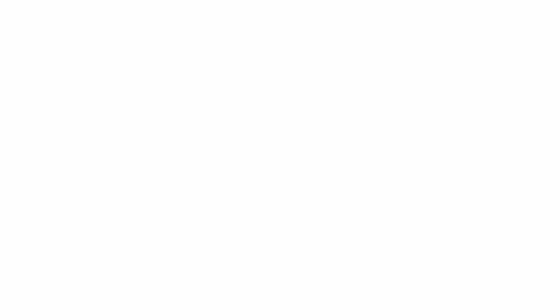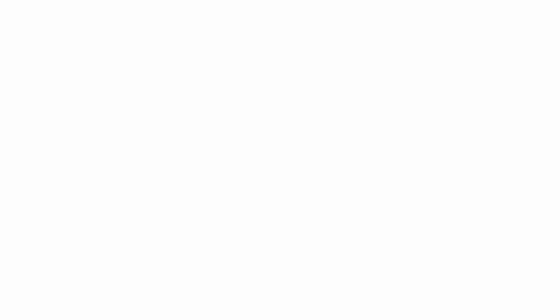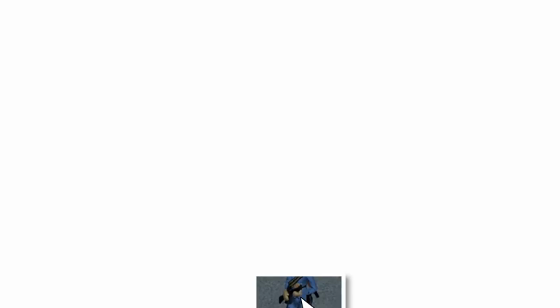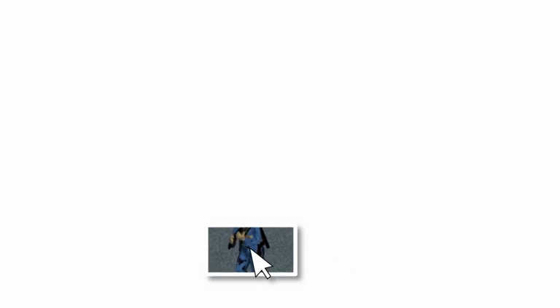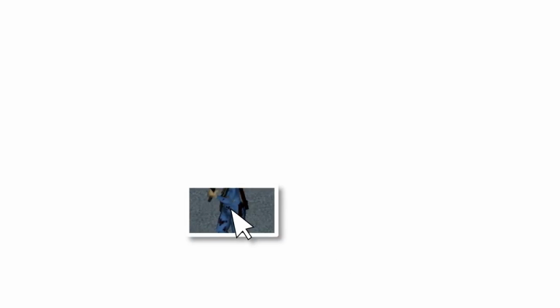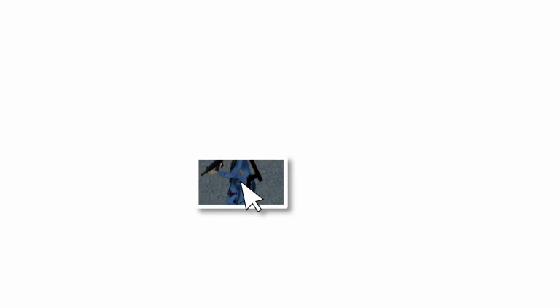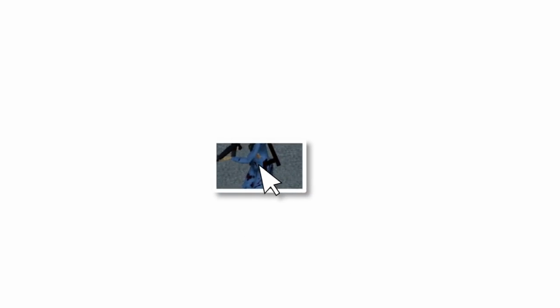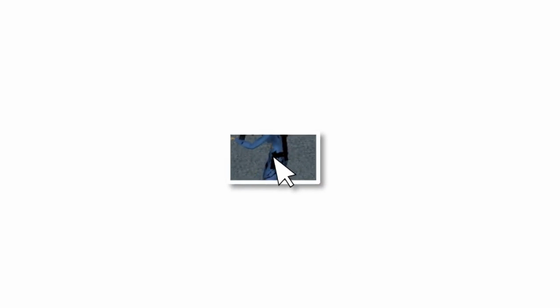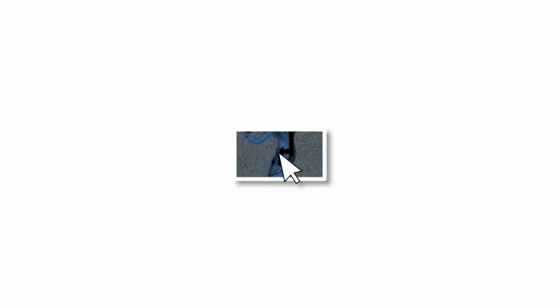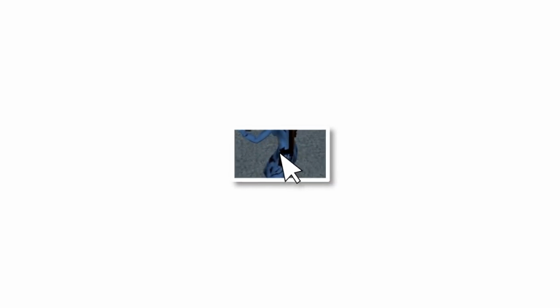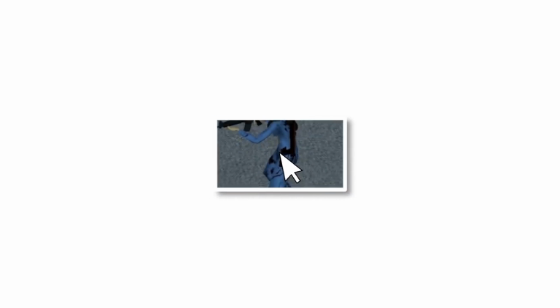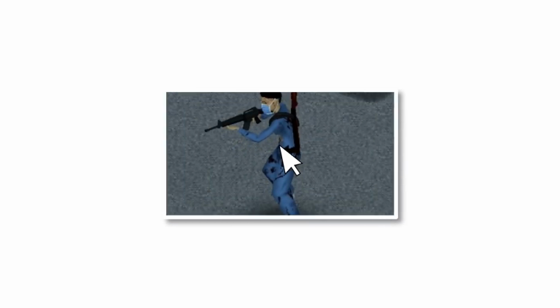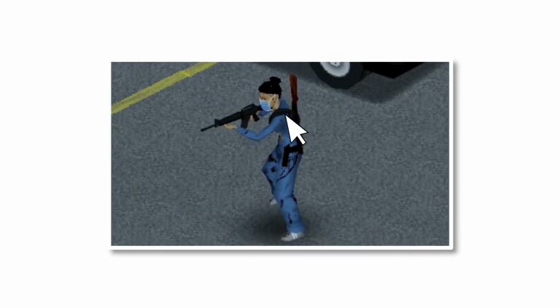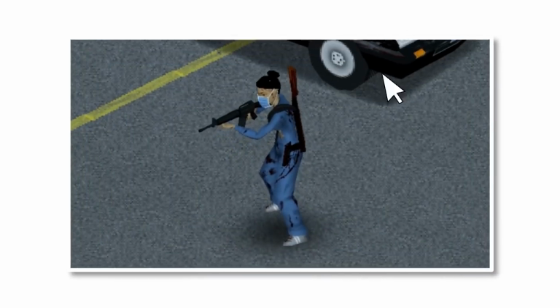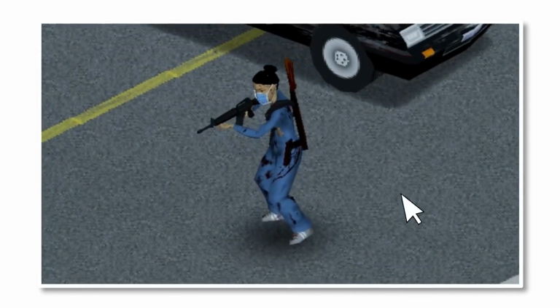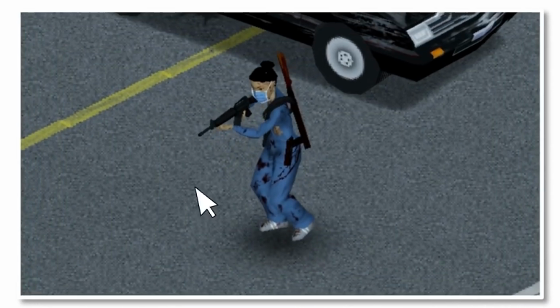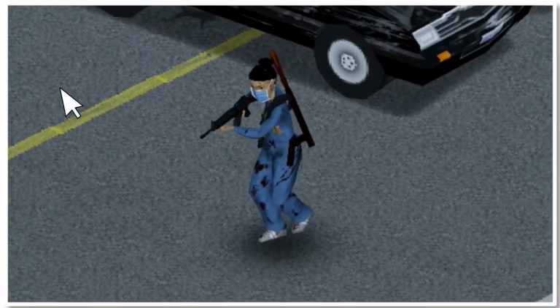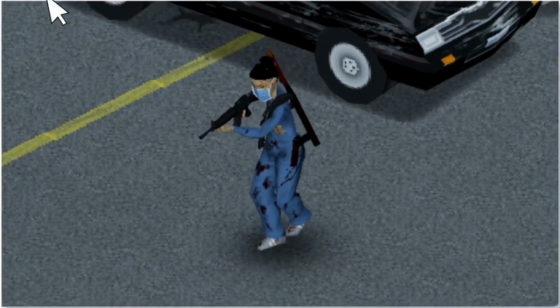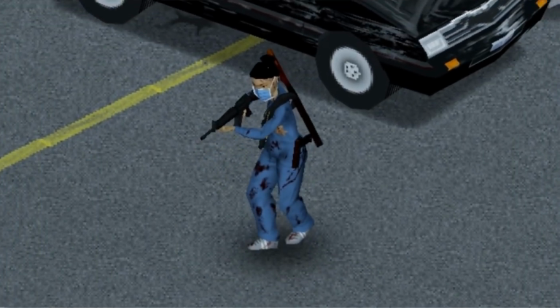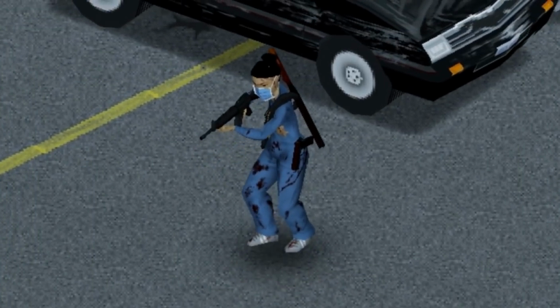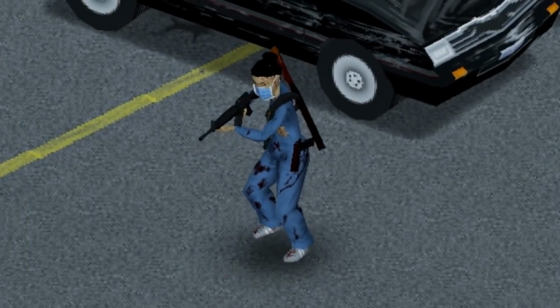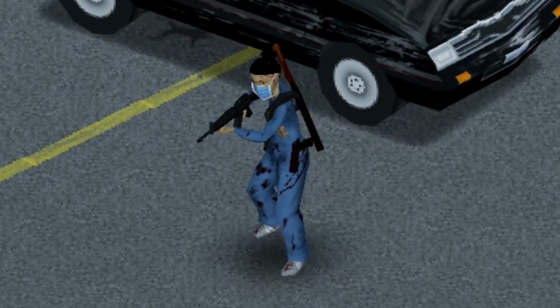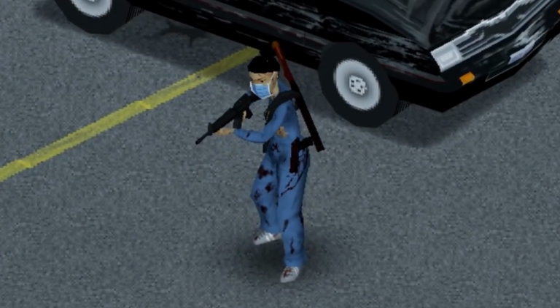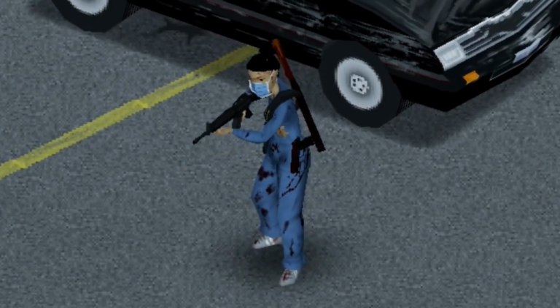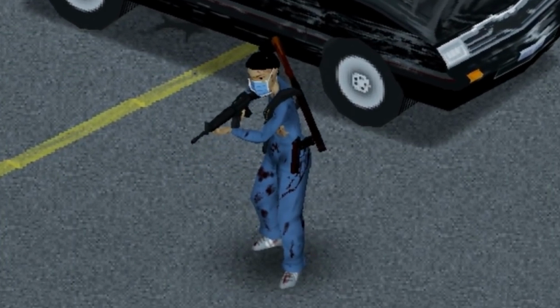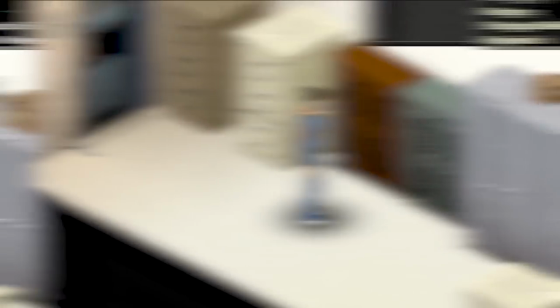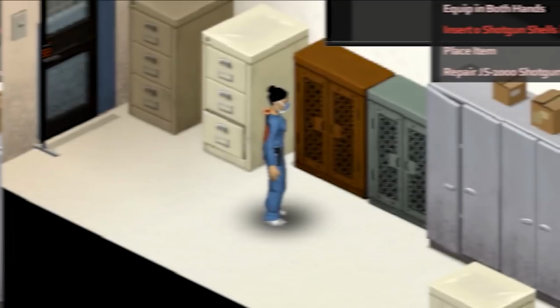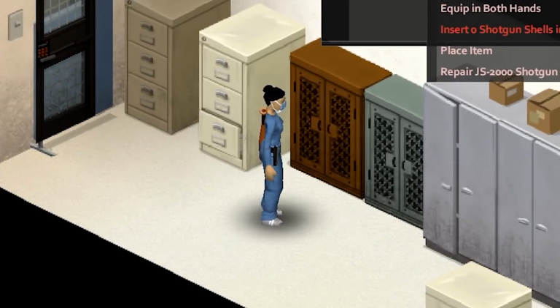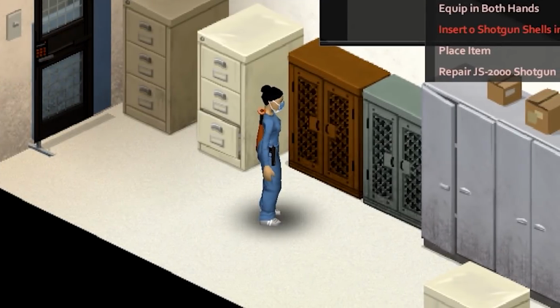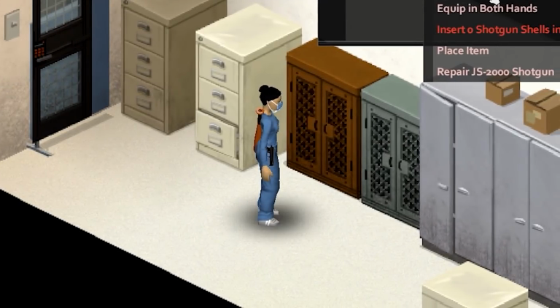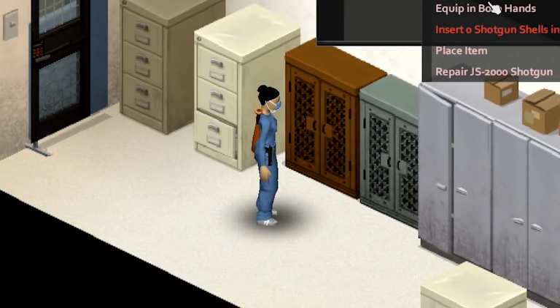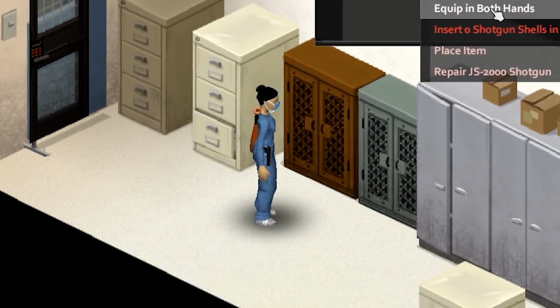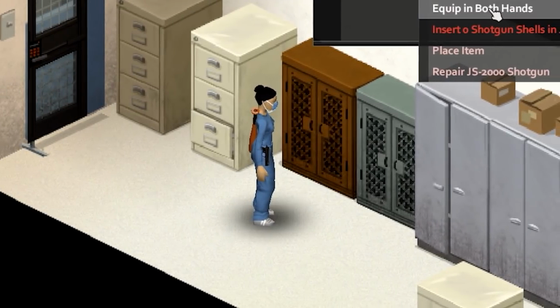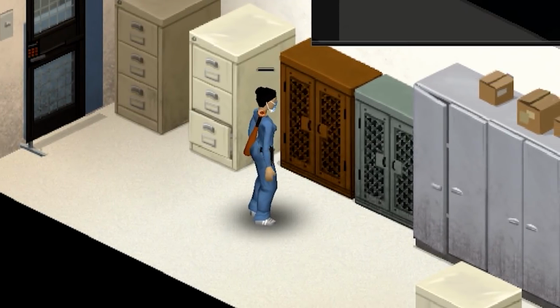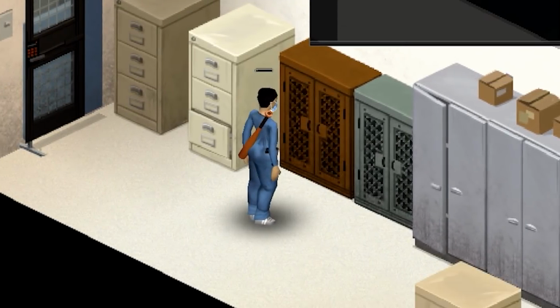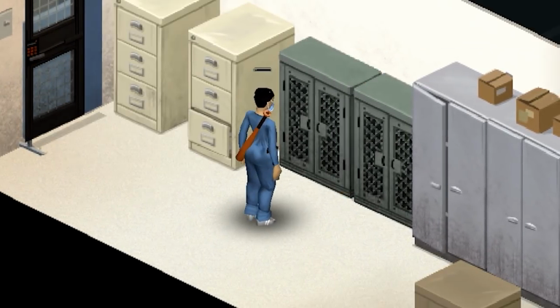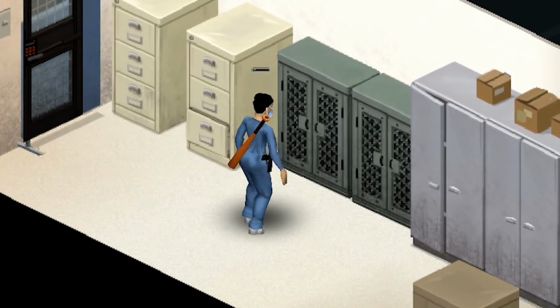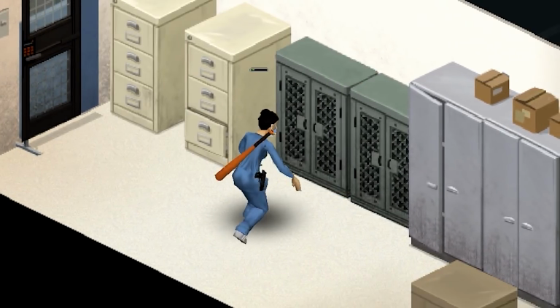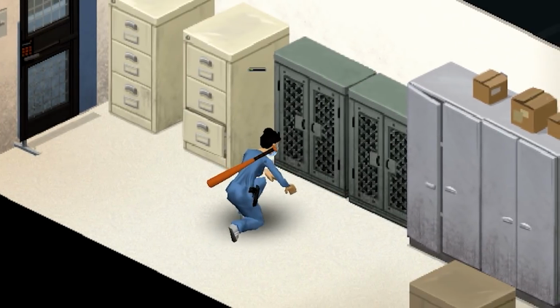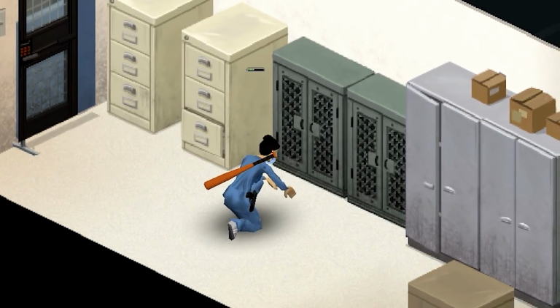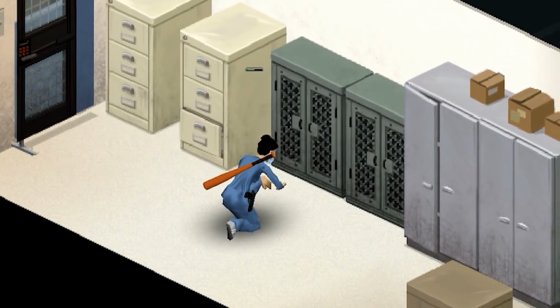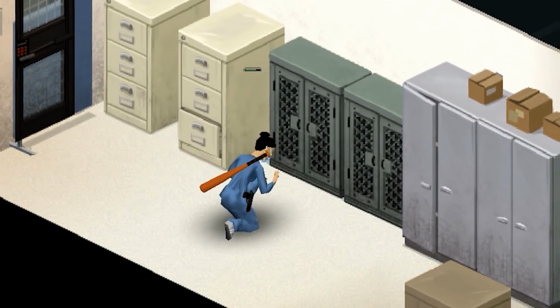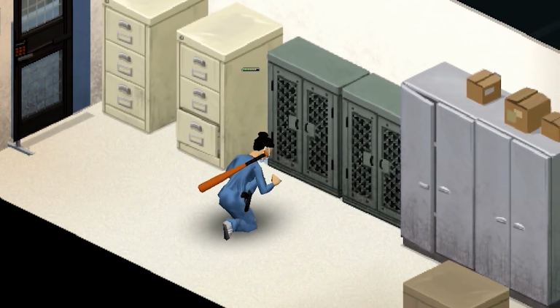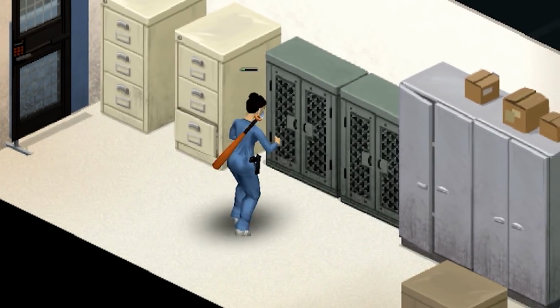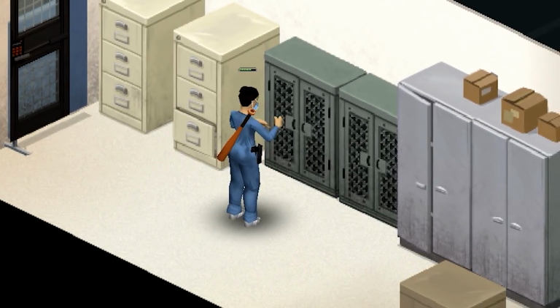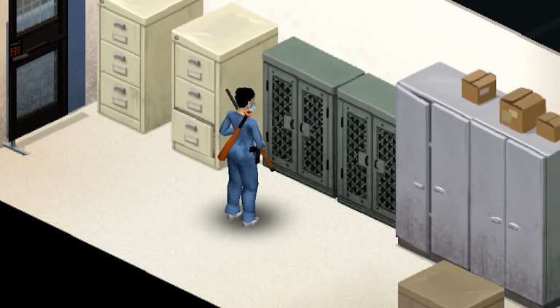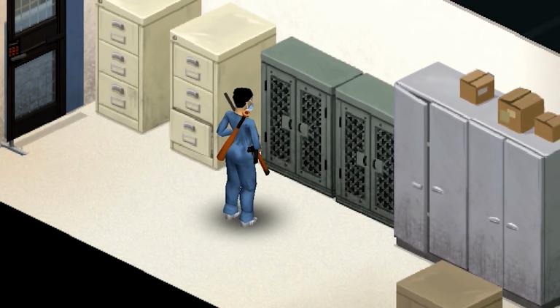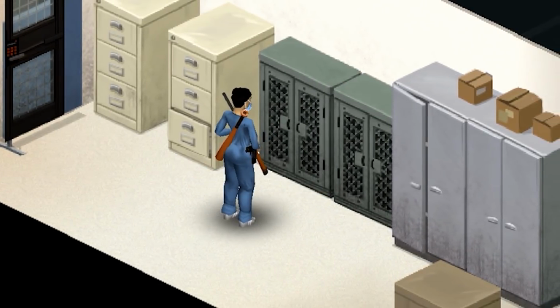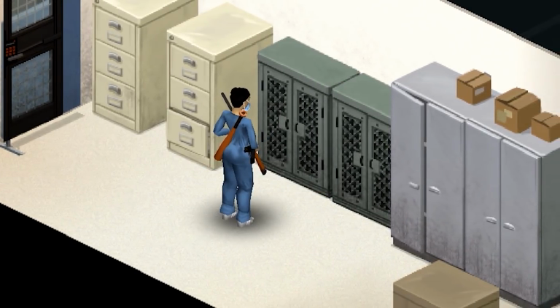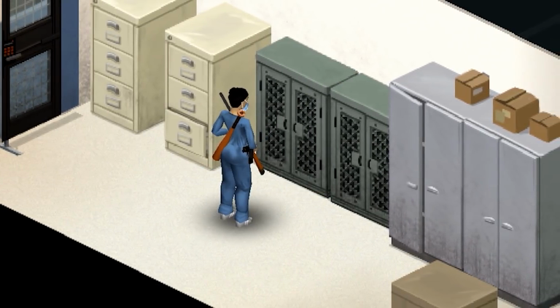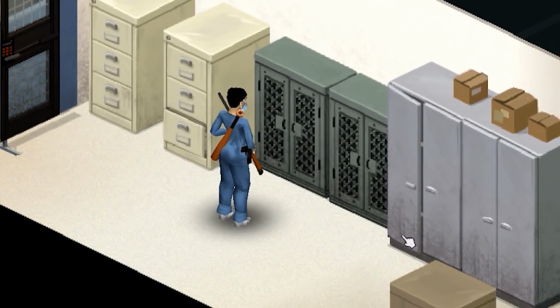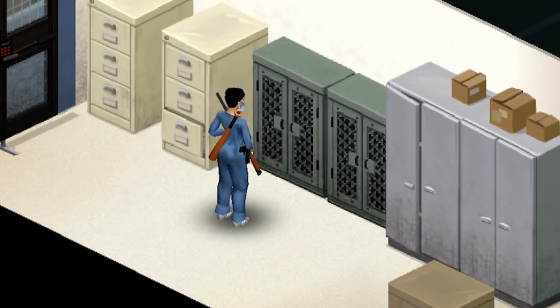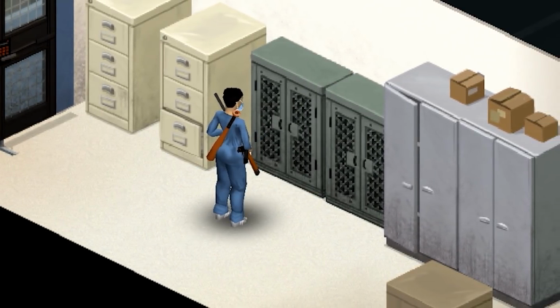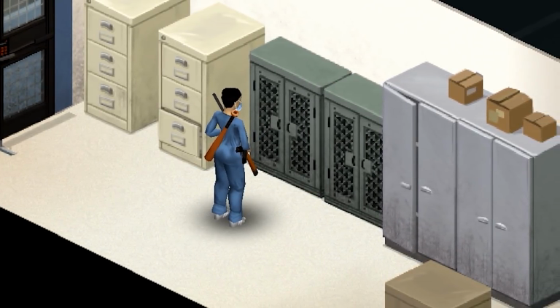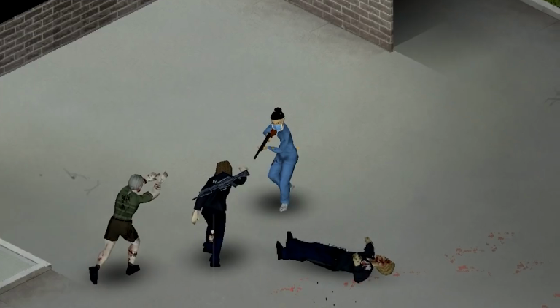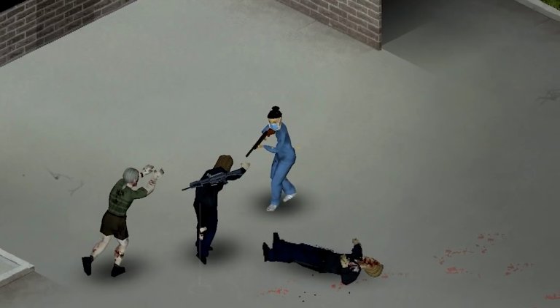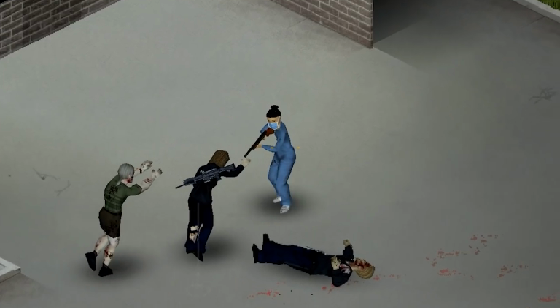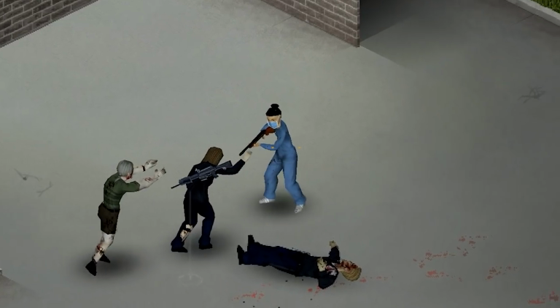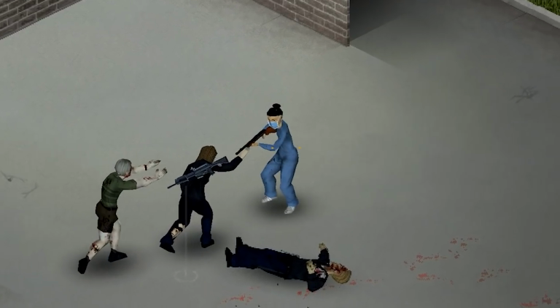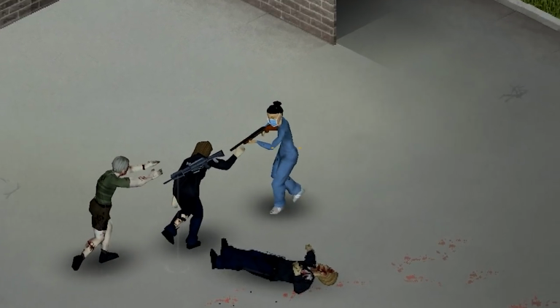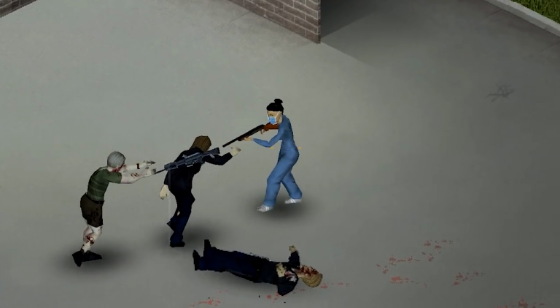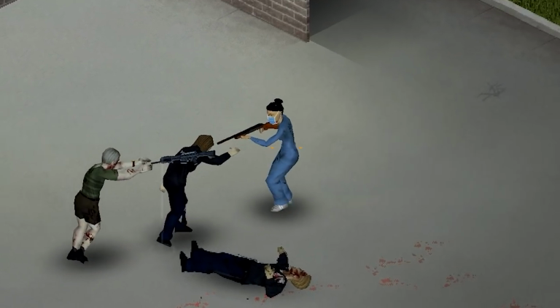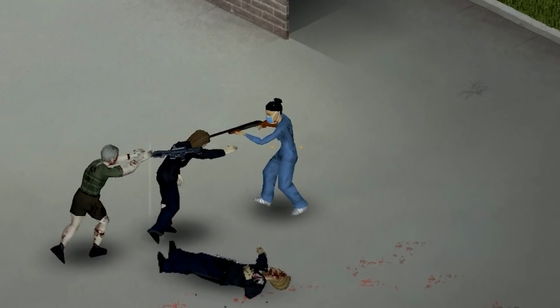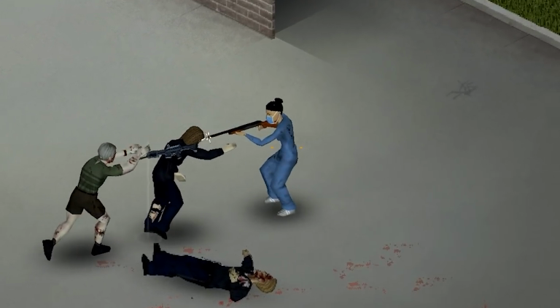Where can you find more guns in Project Zomboid? You can find guns inside weapon lockers, at police stations, and sometimes on zombies.